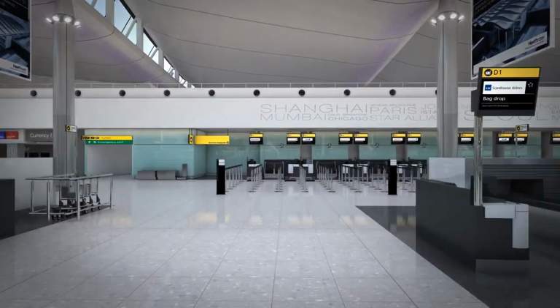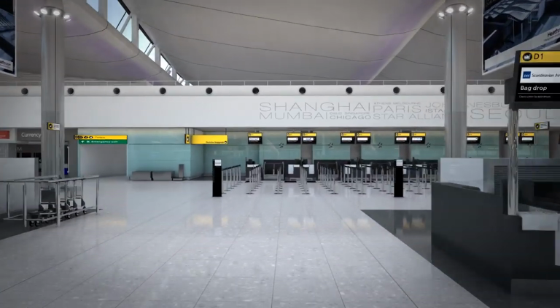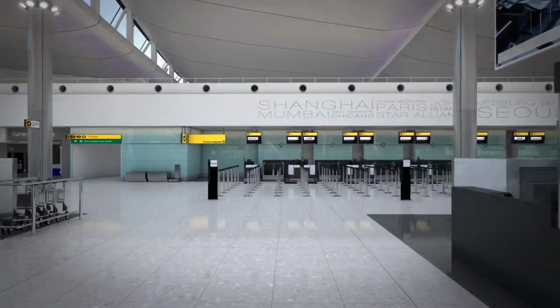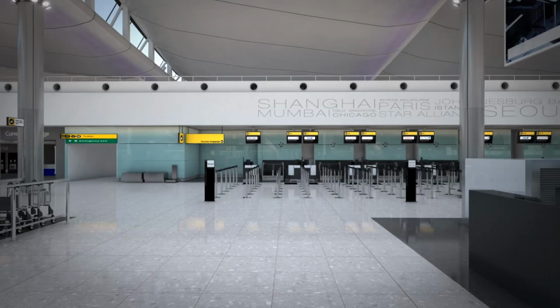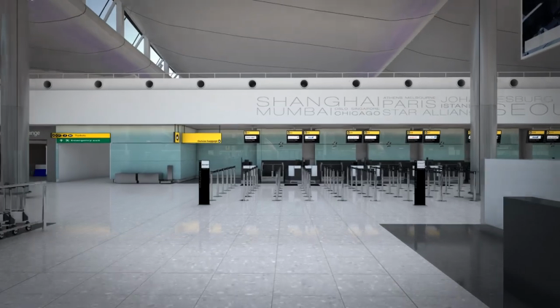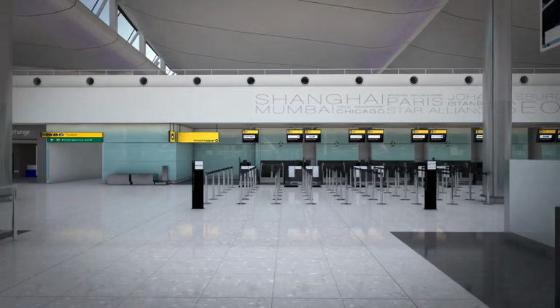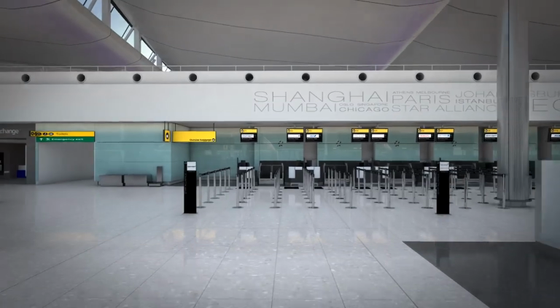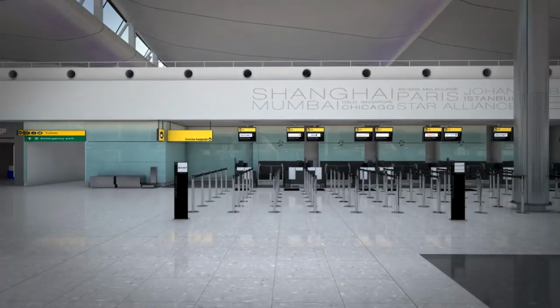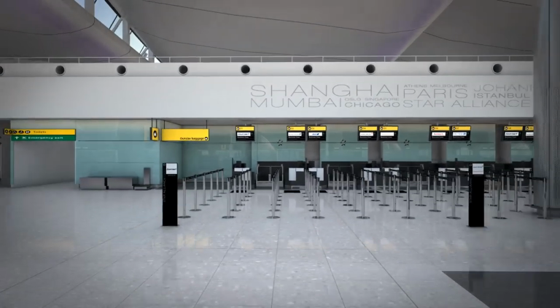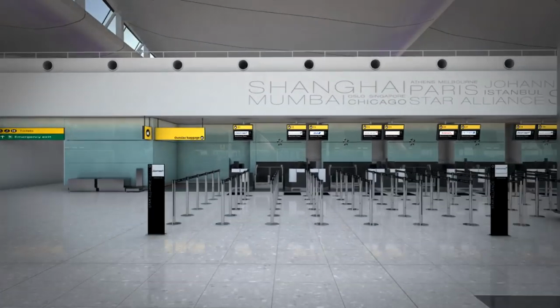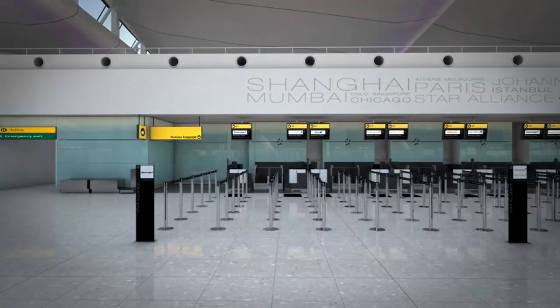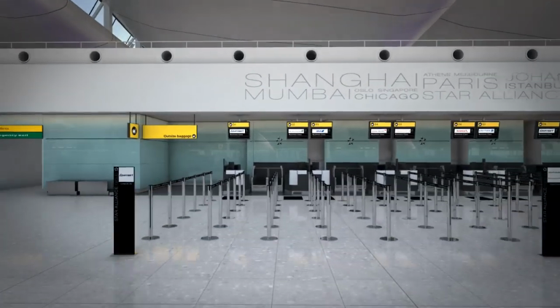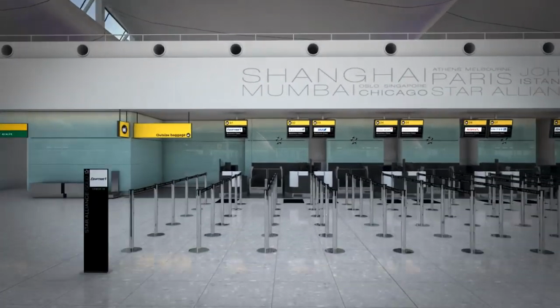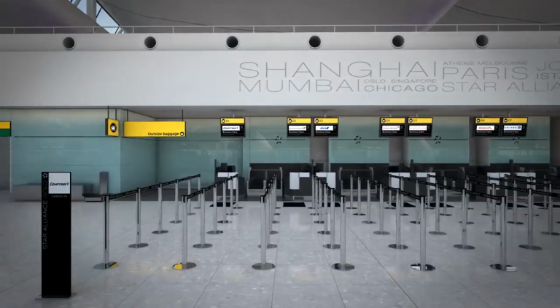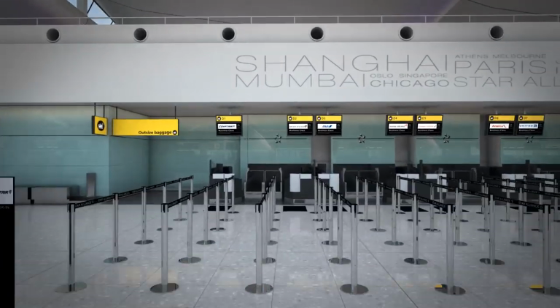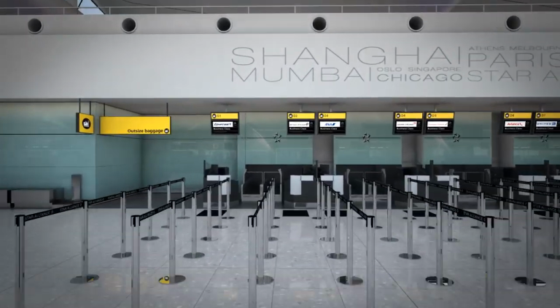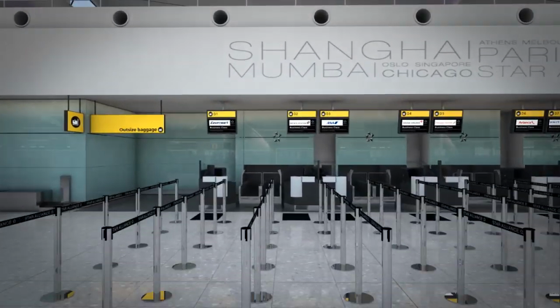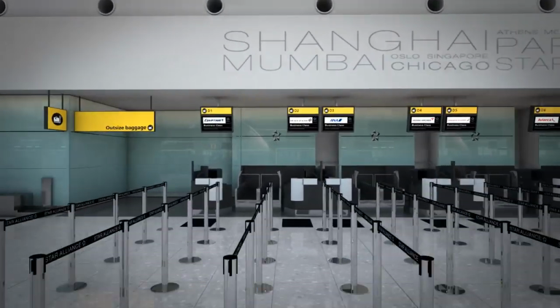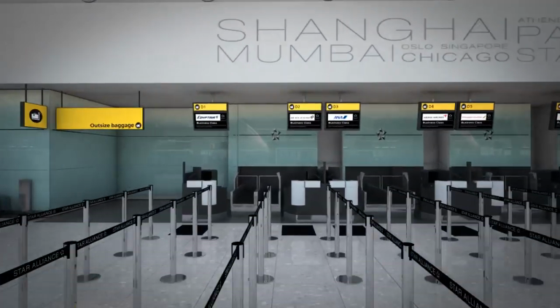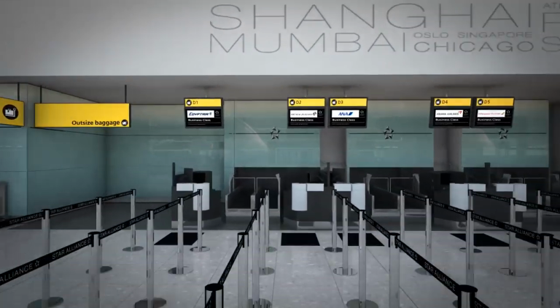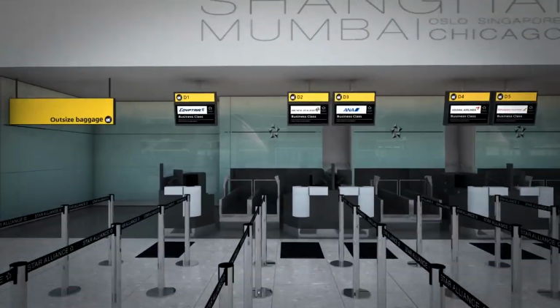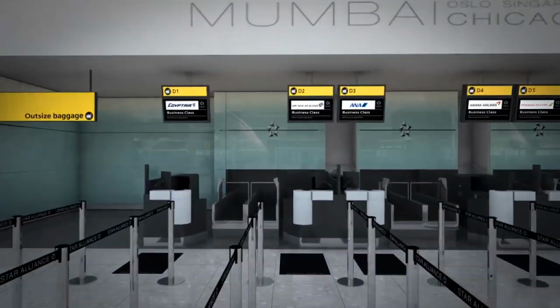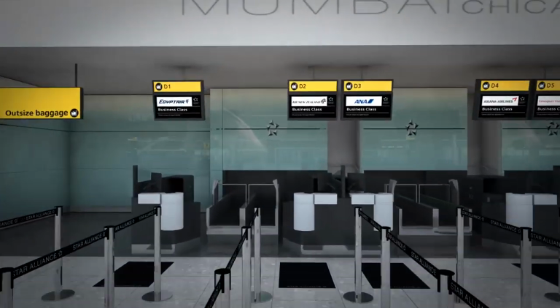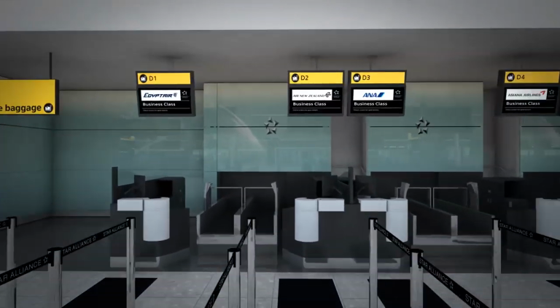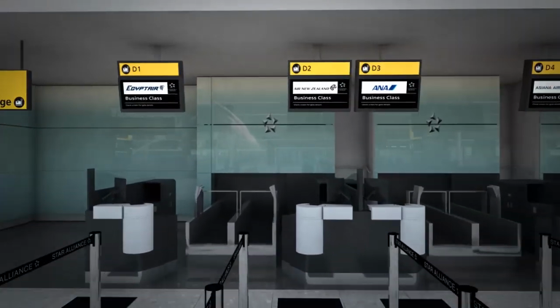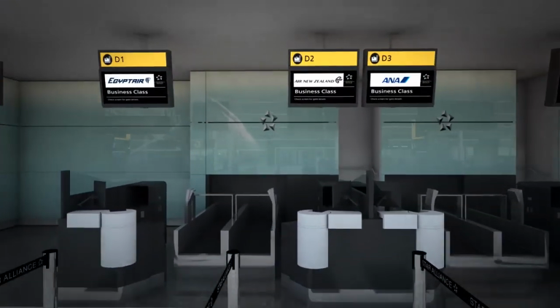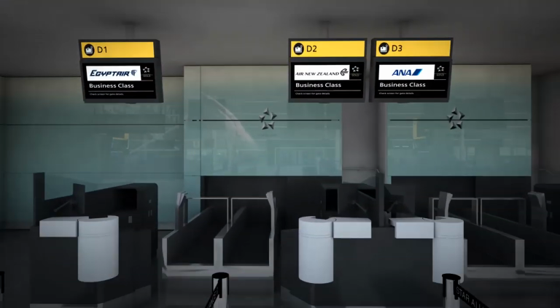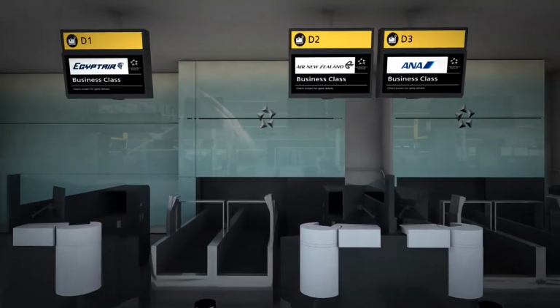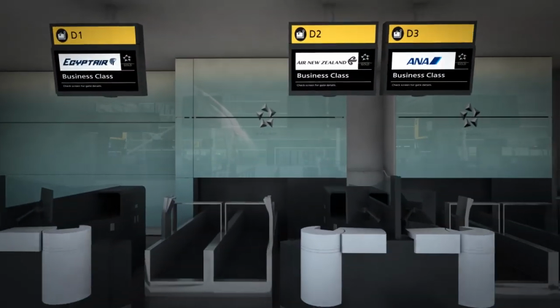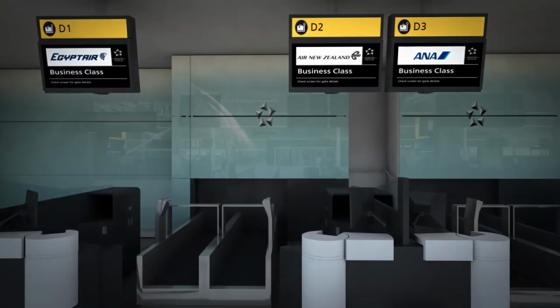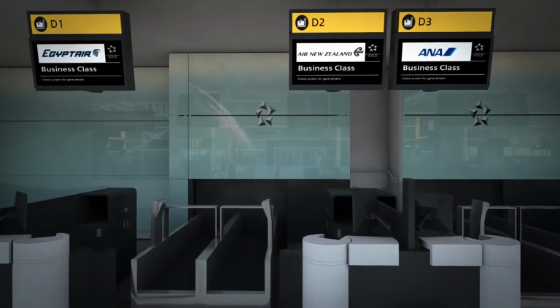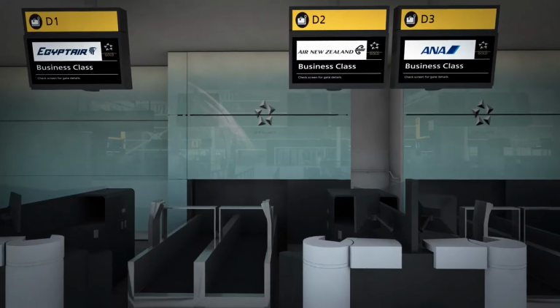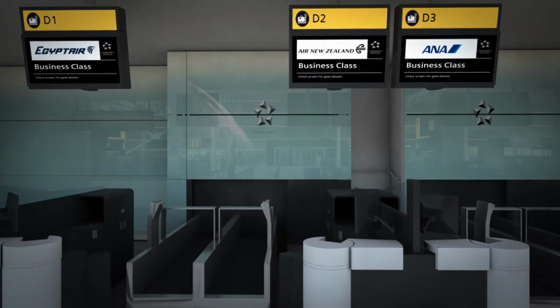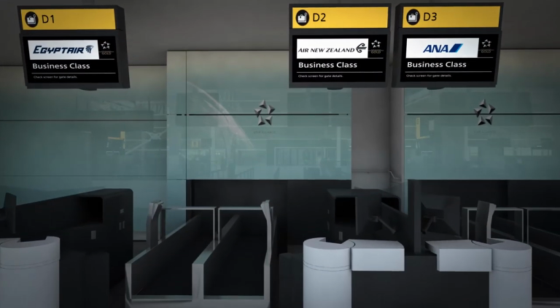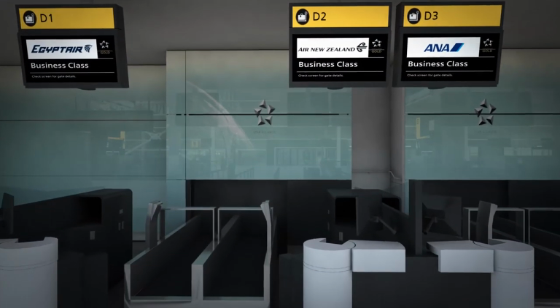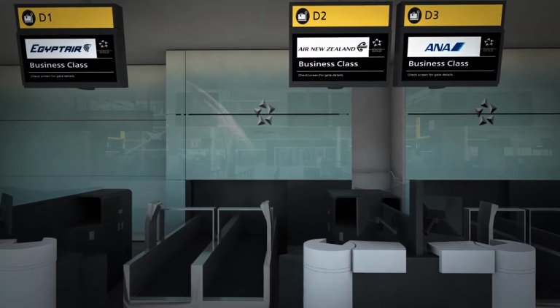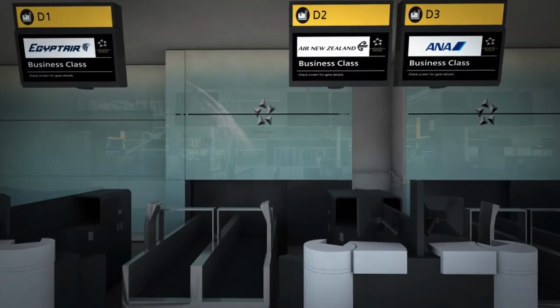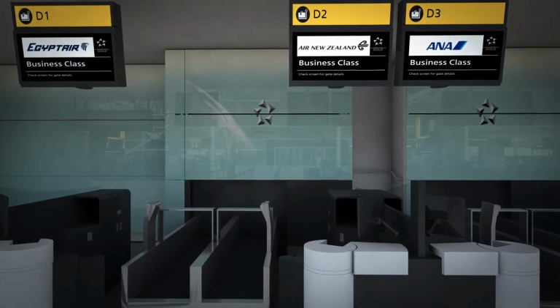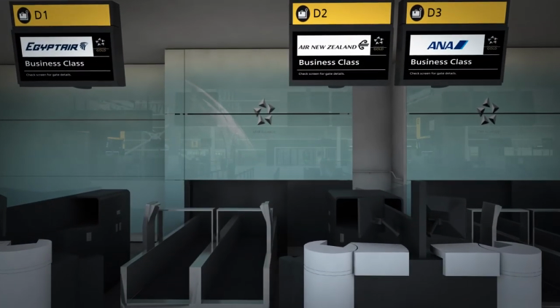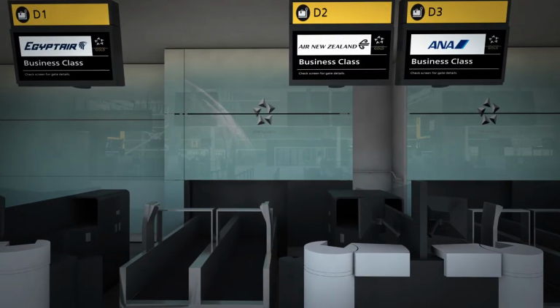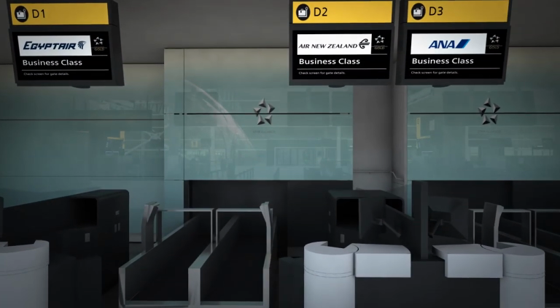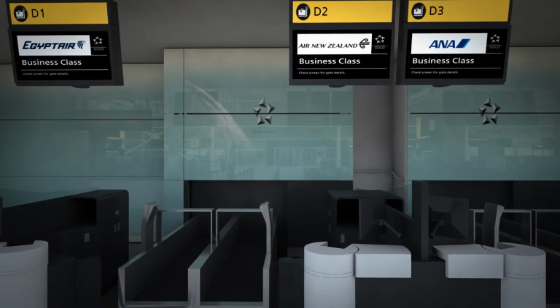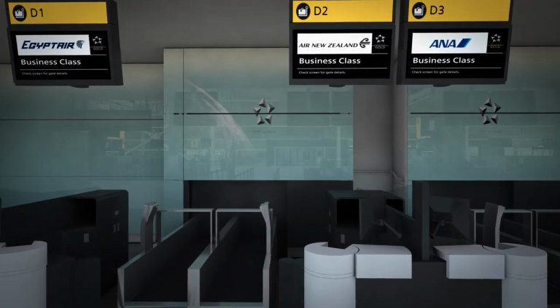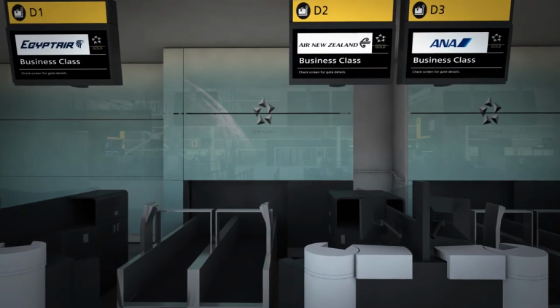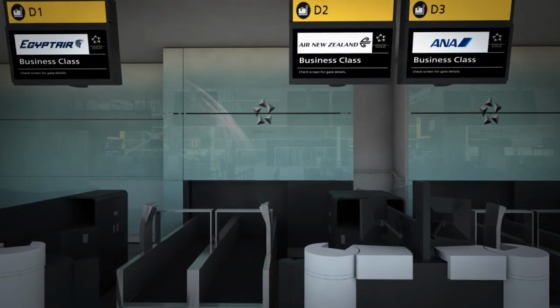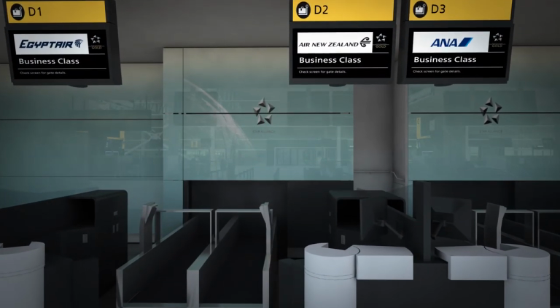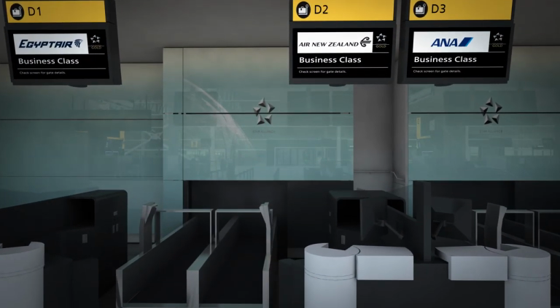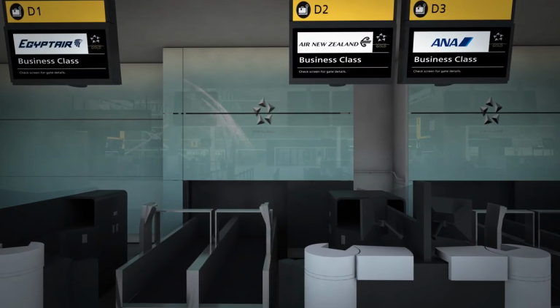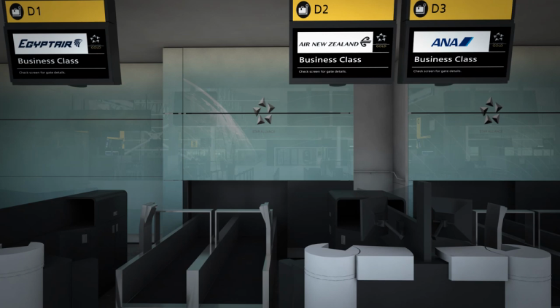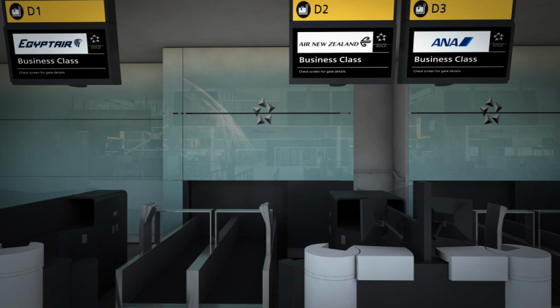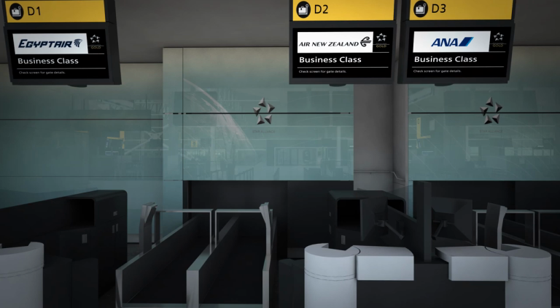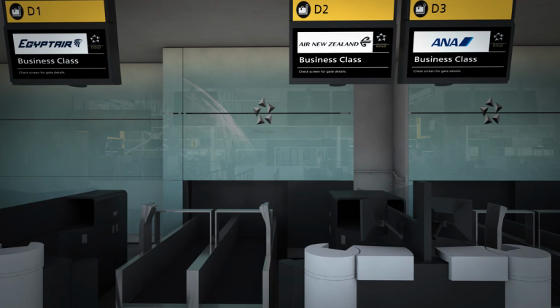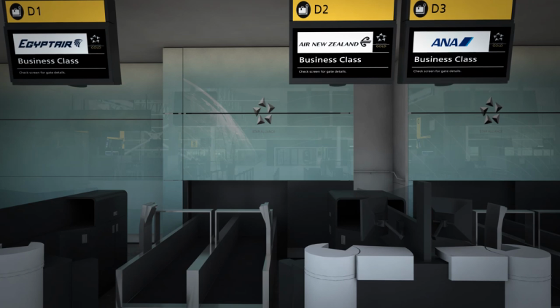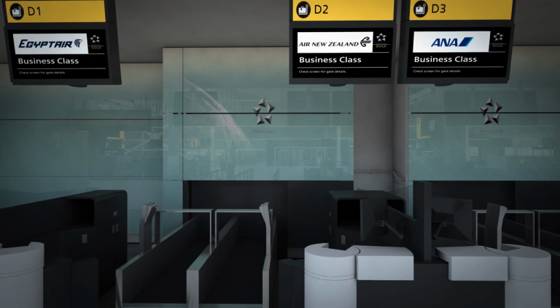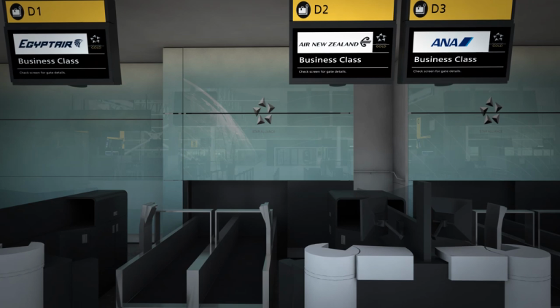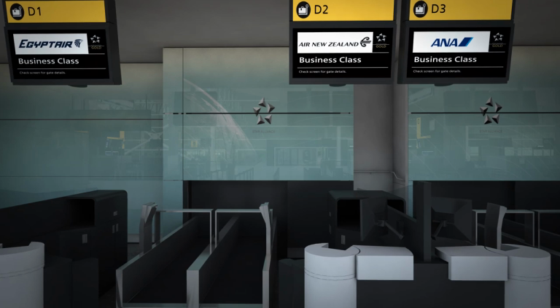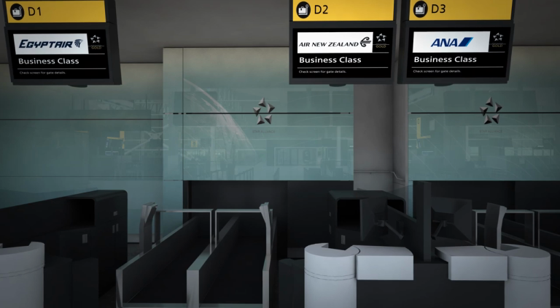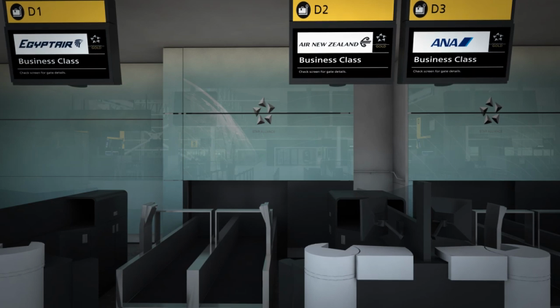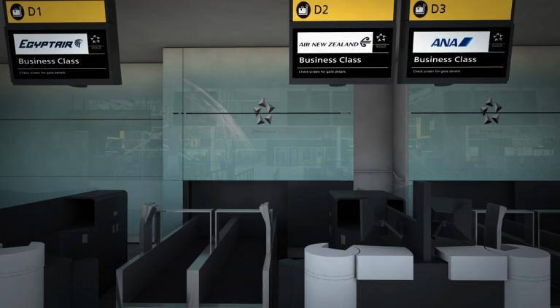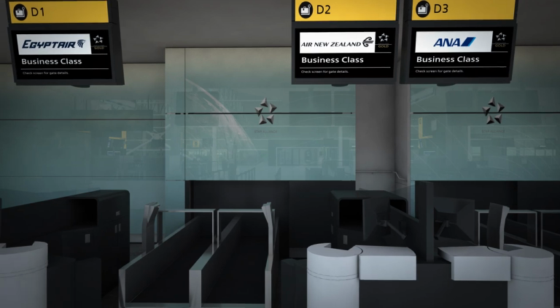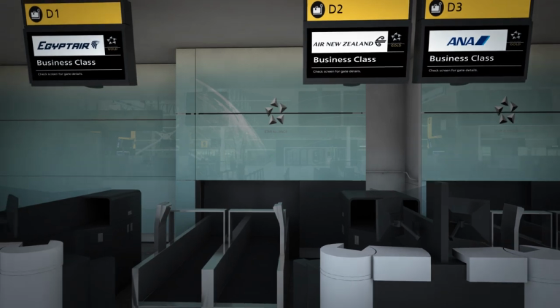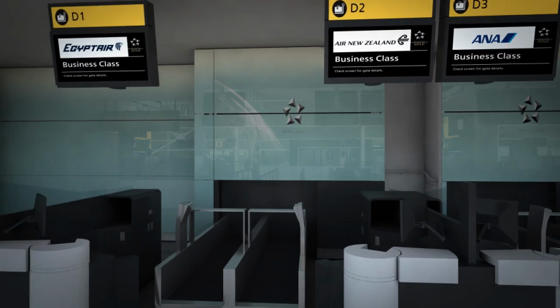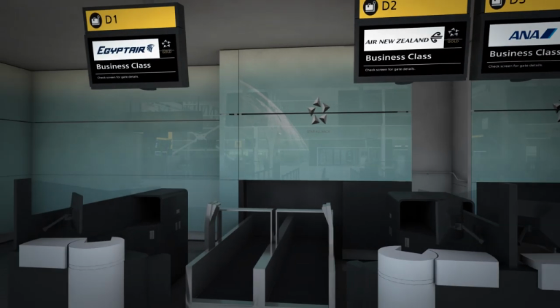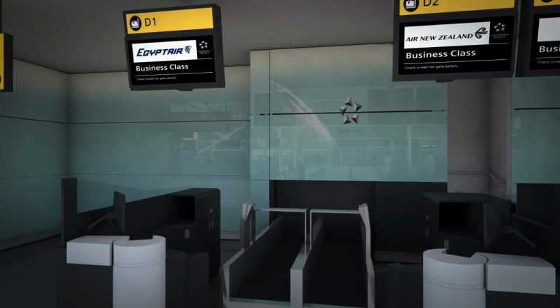Passengers in first class, business class, or with Star Alliance gold status may proceed straight to the premium check-in desks.